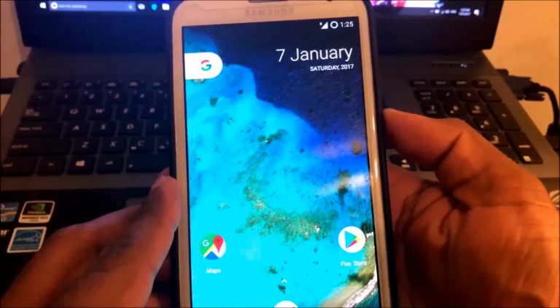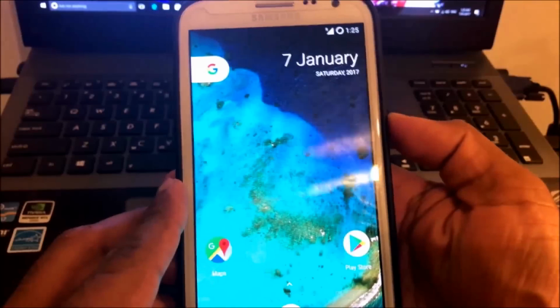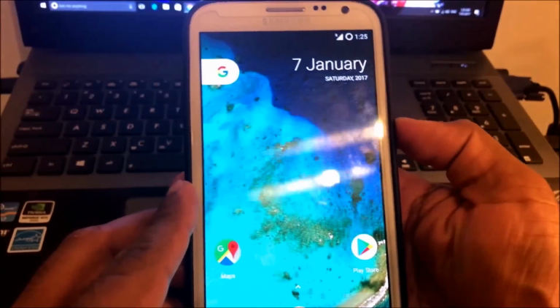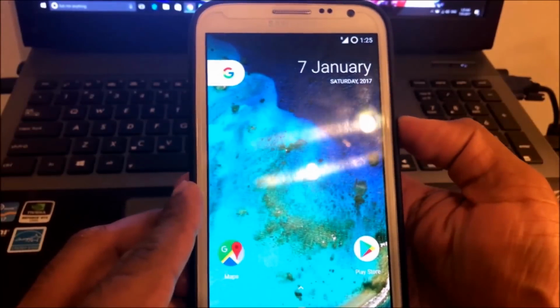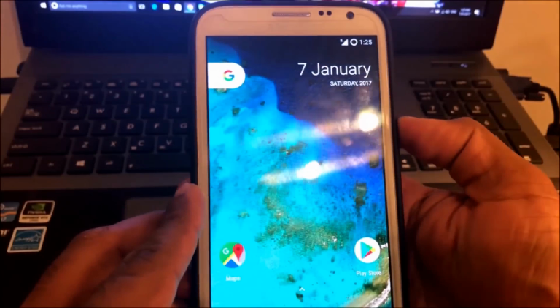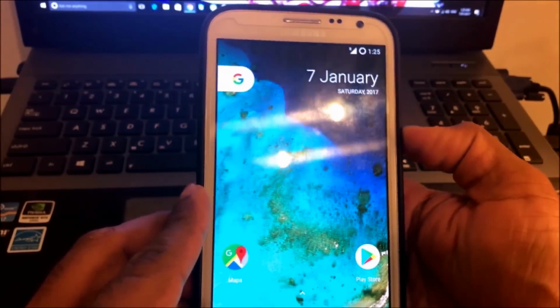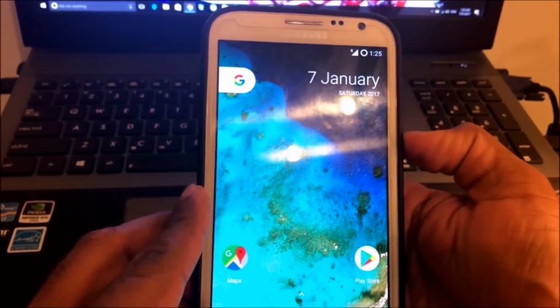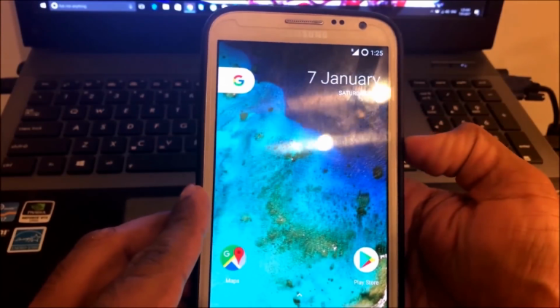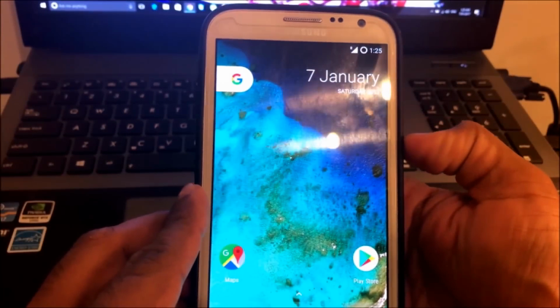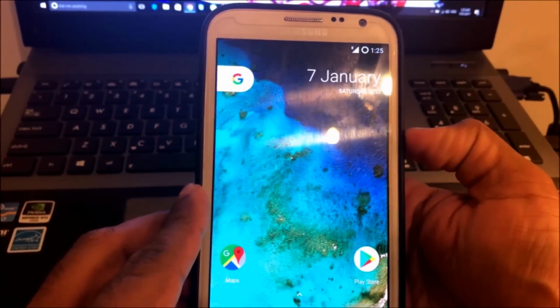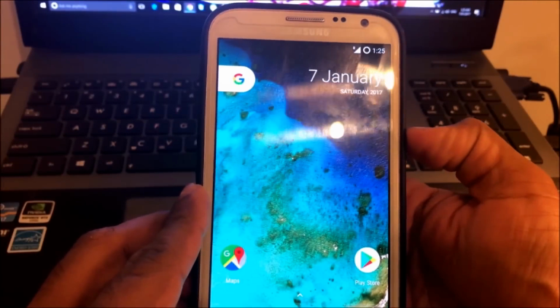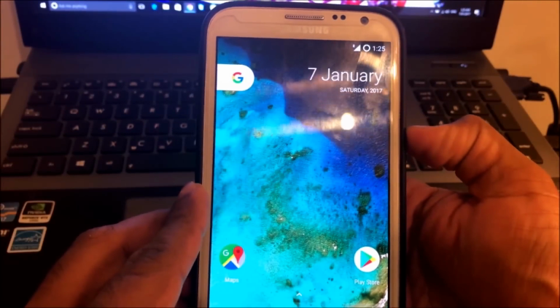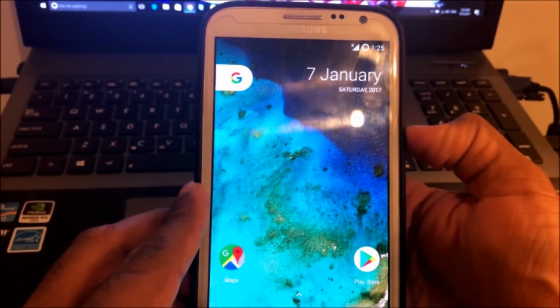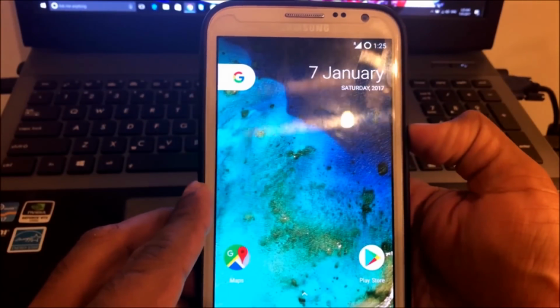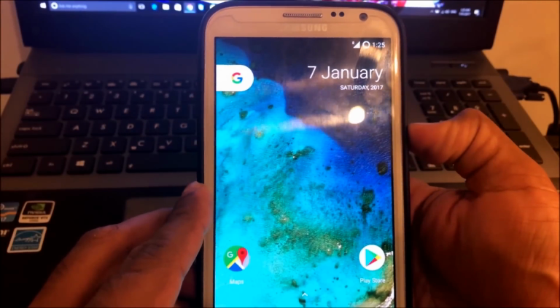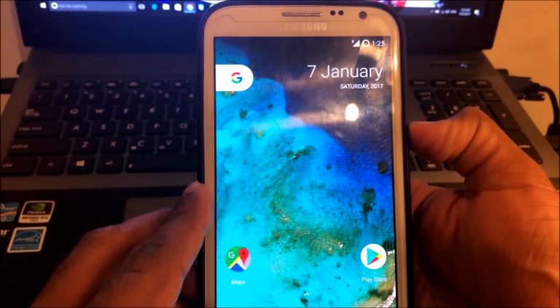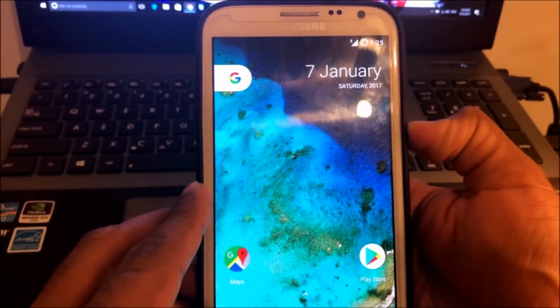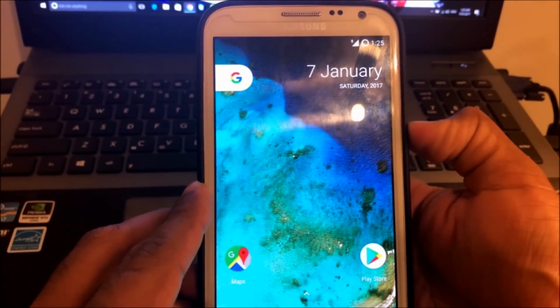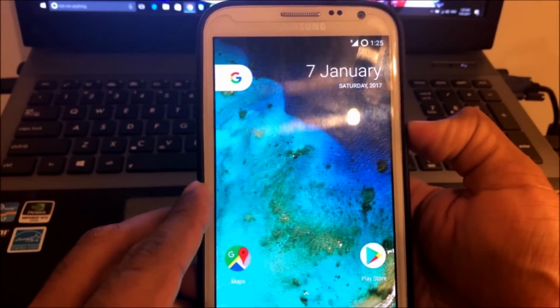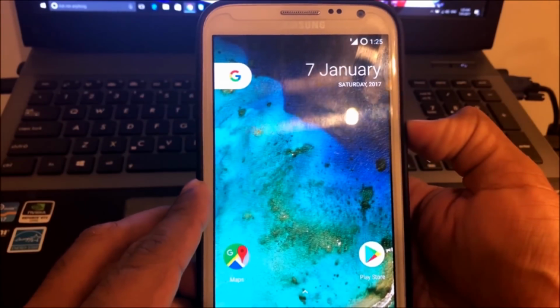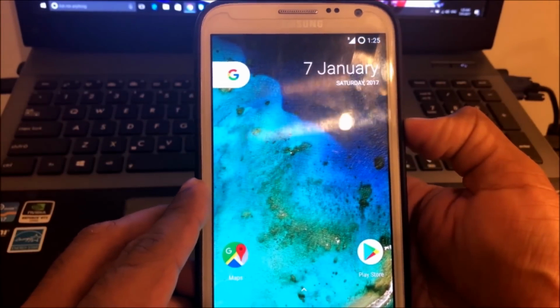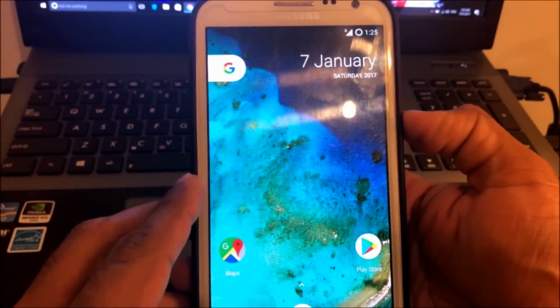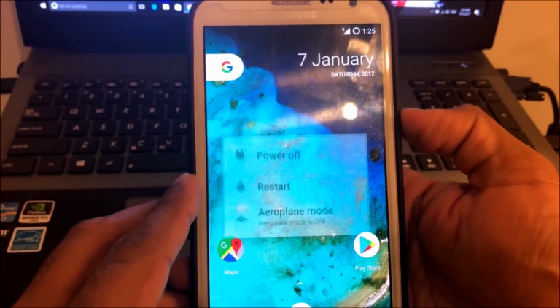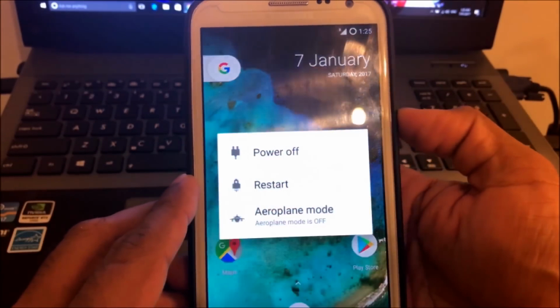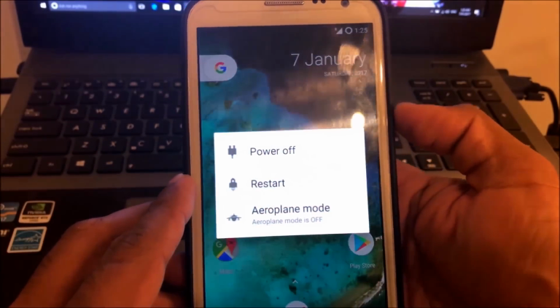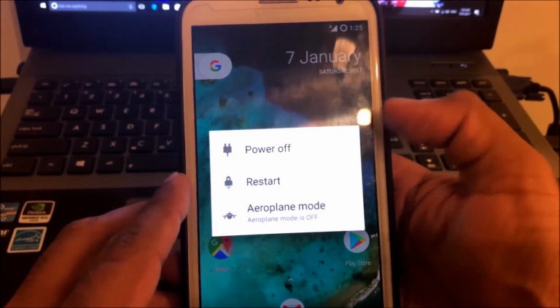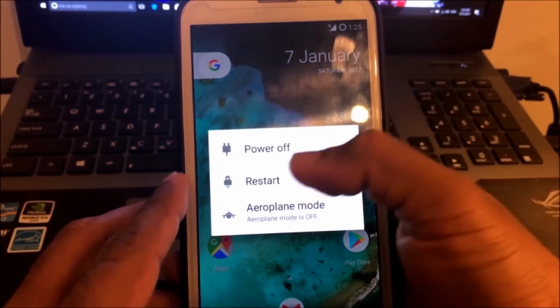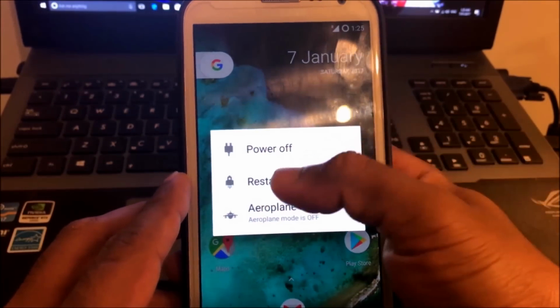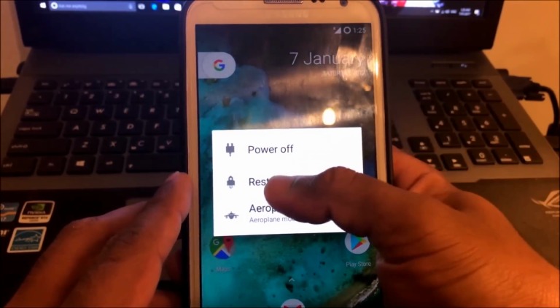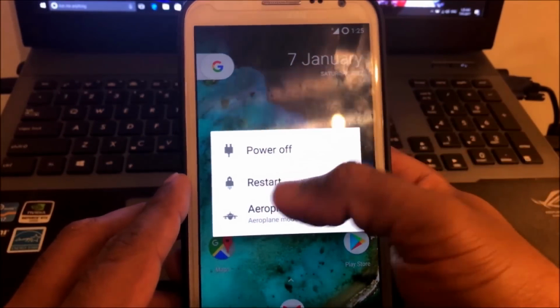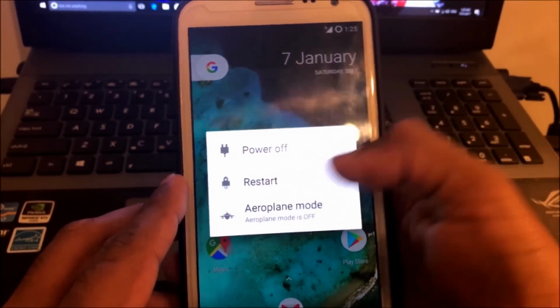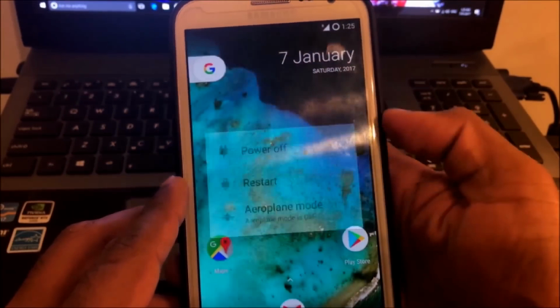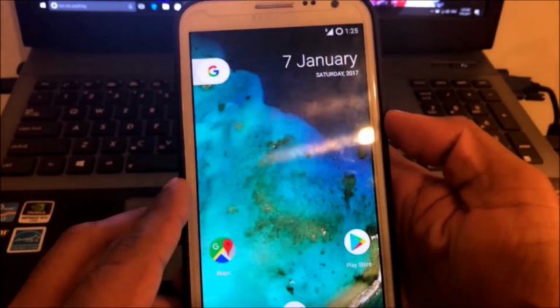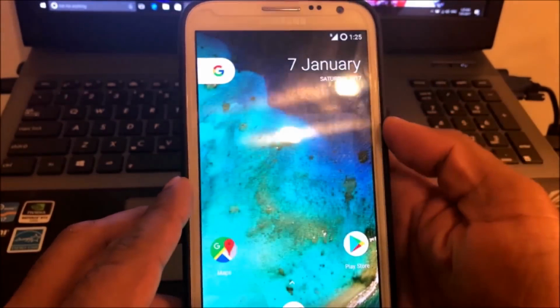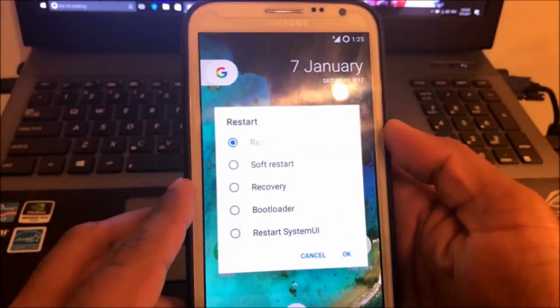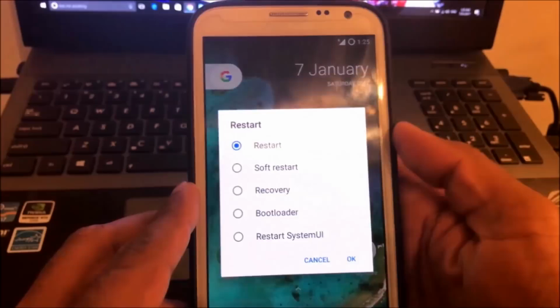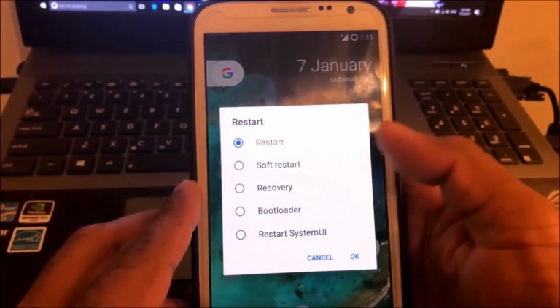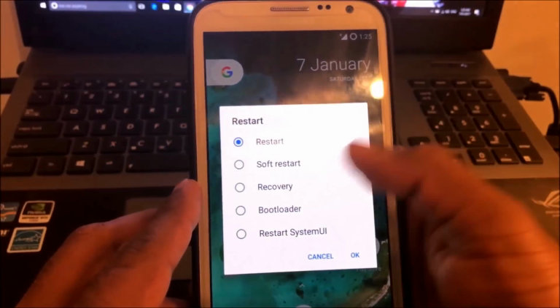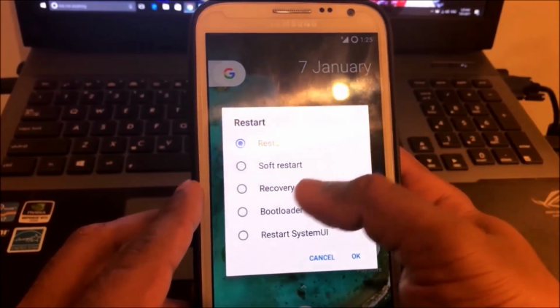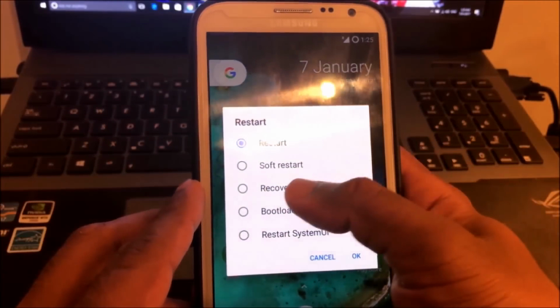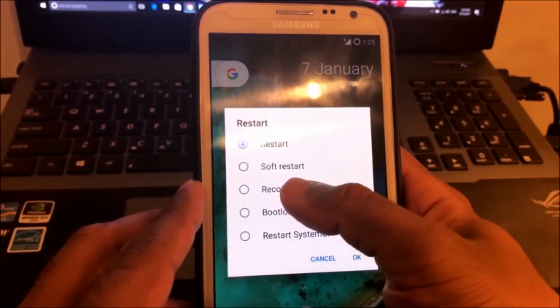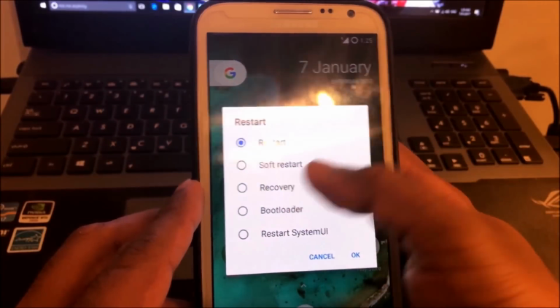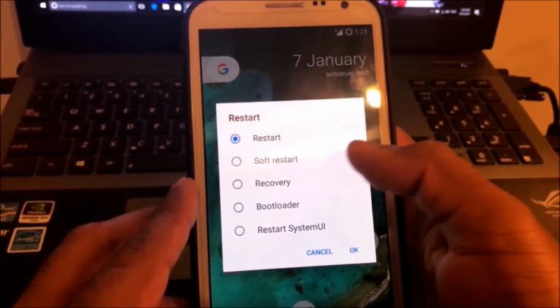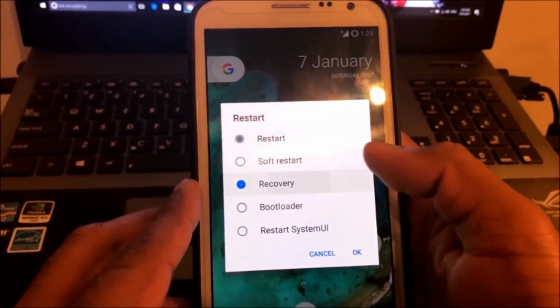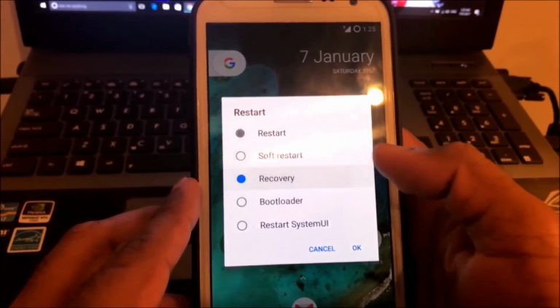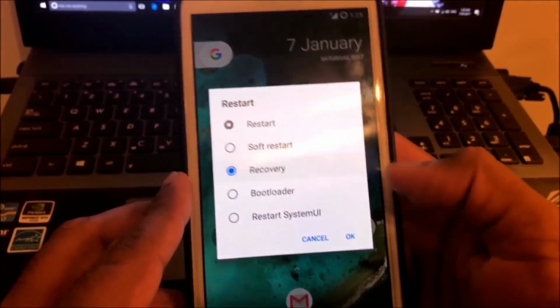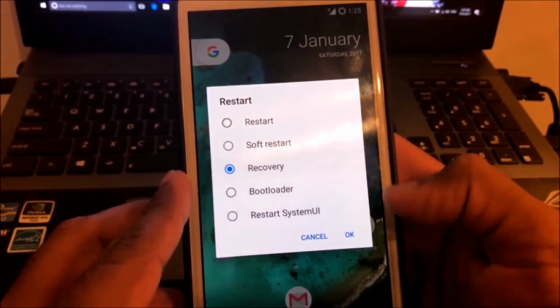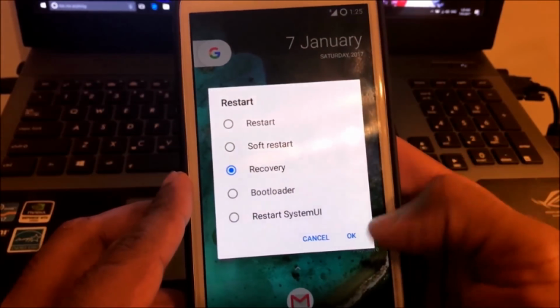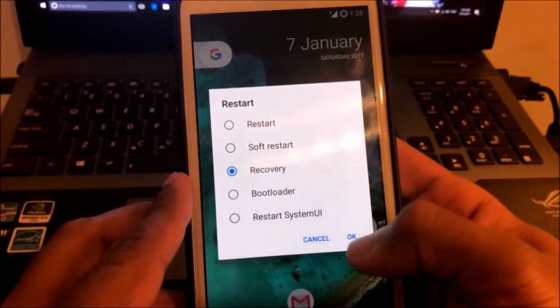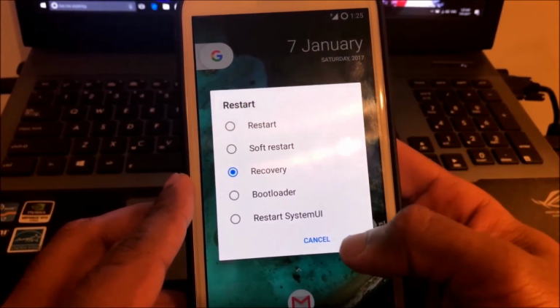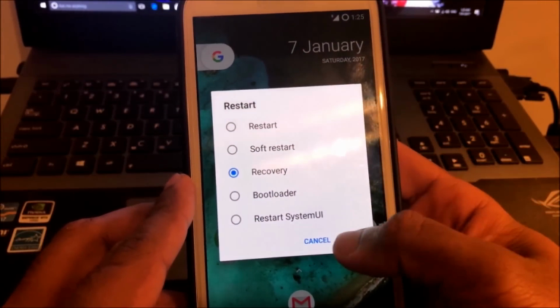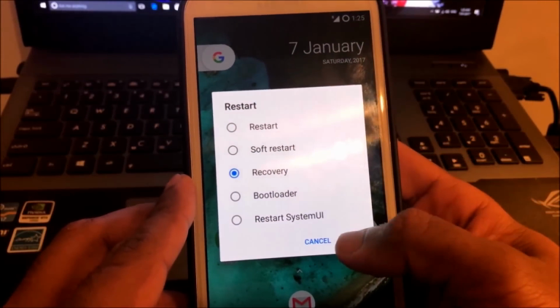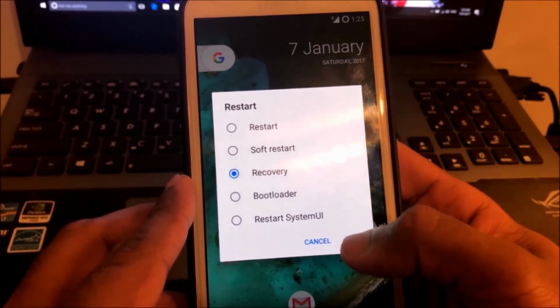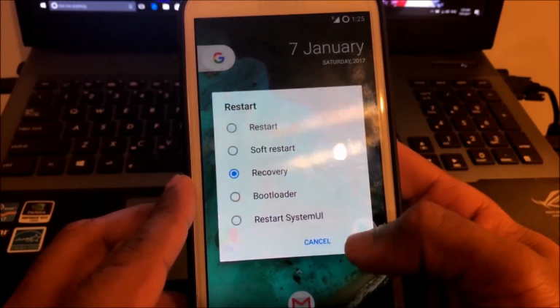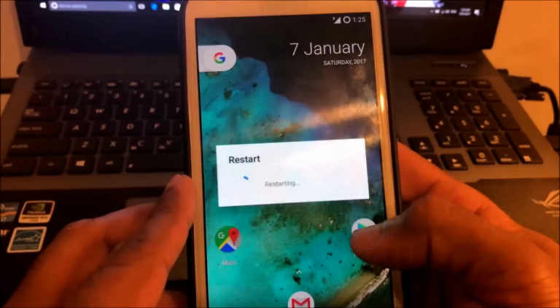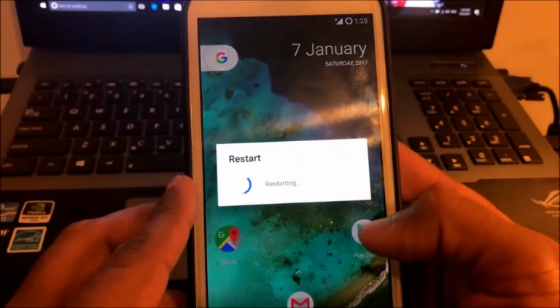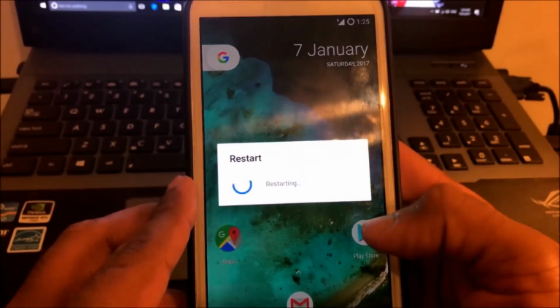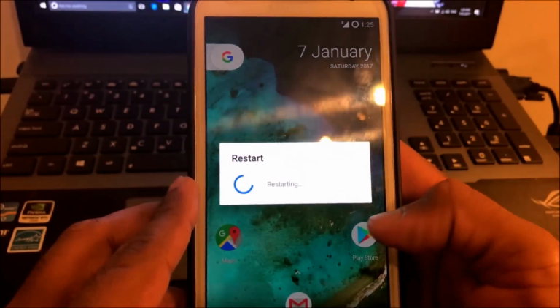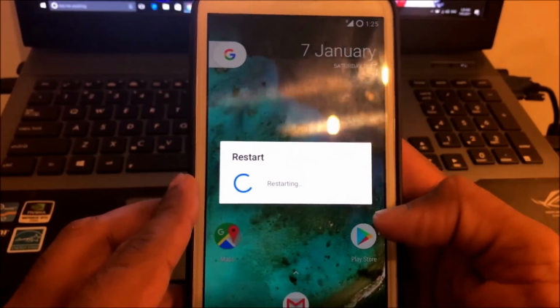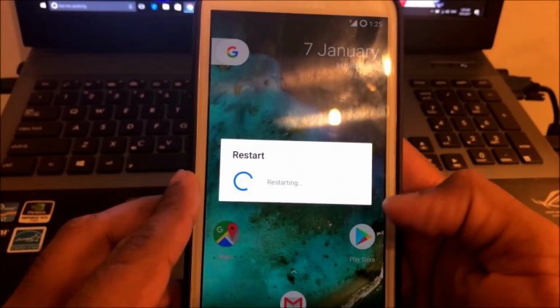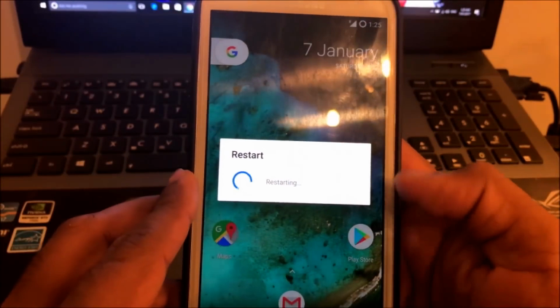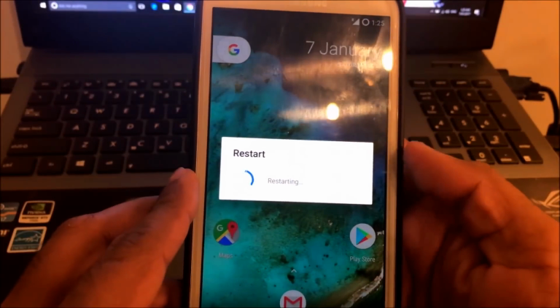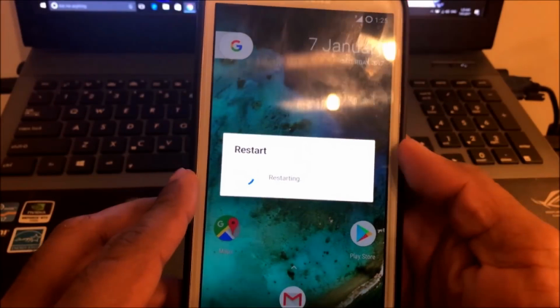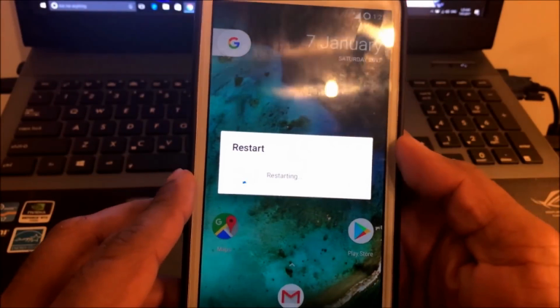Good morning guys. Today let's see how to install the Nougat-based Resurrection Remix ROM for Note 2 using TWRP.